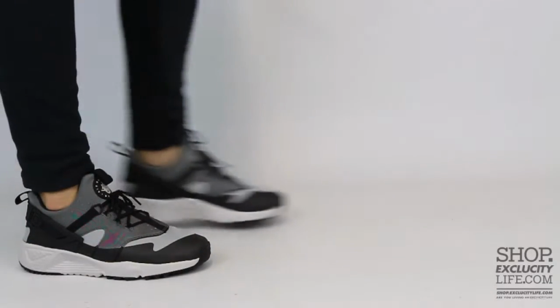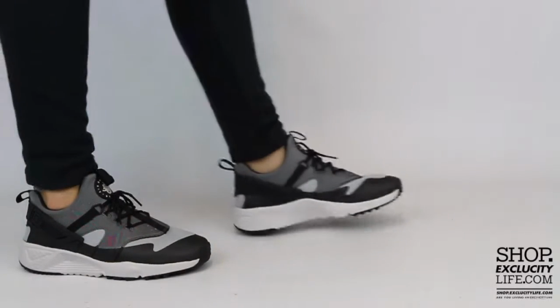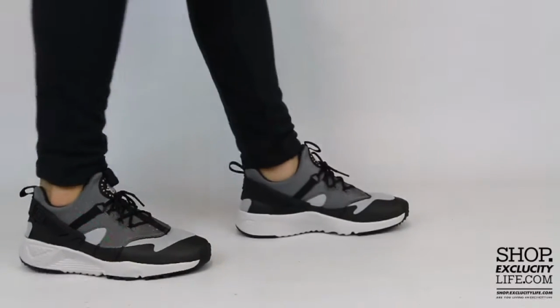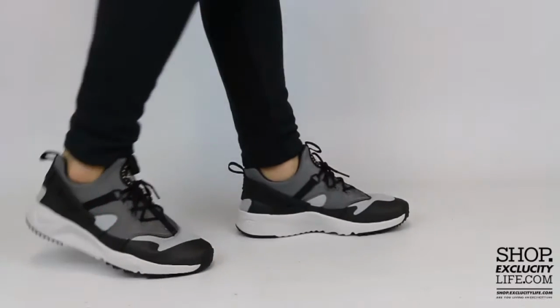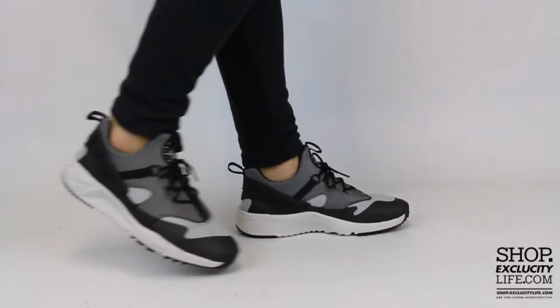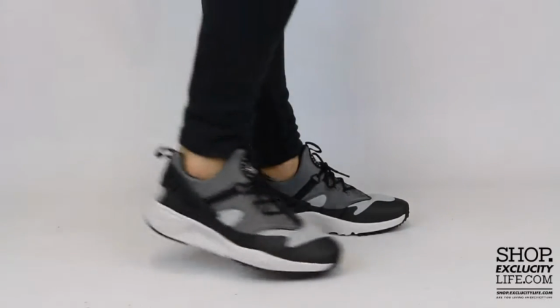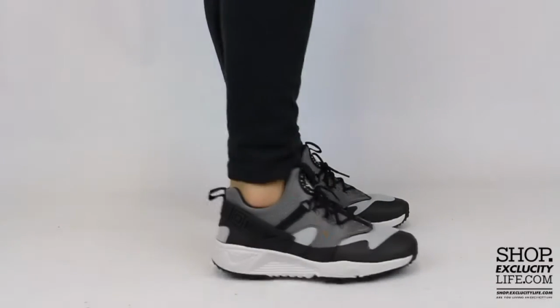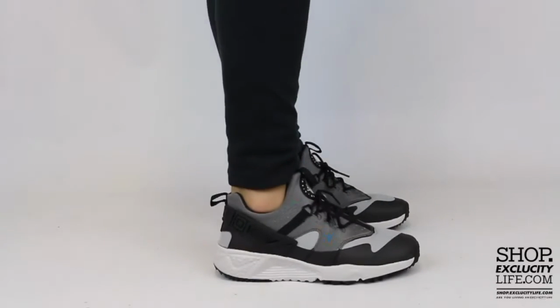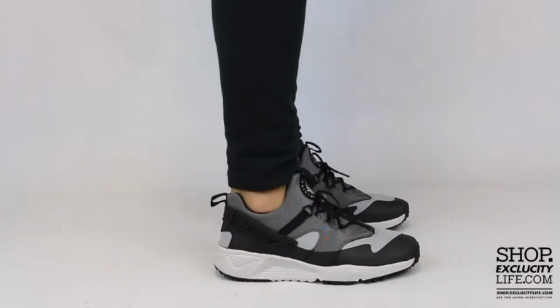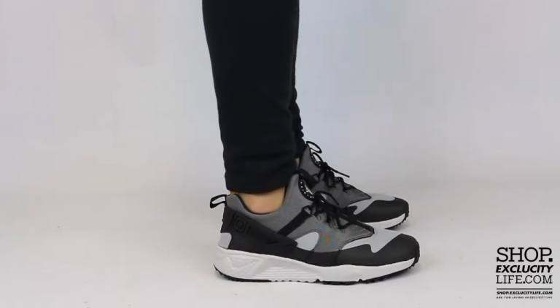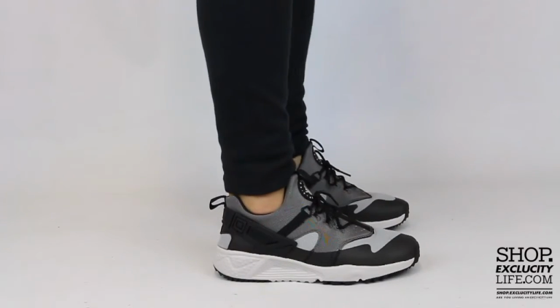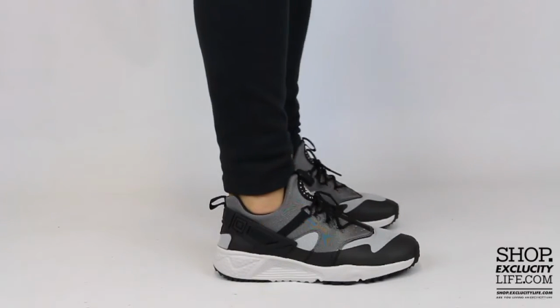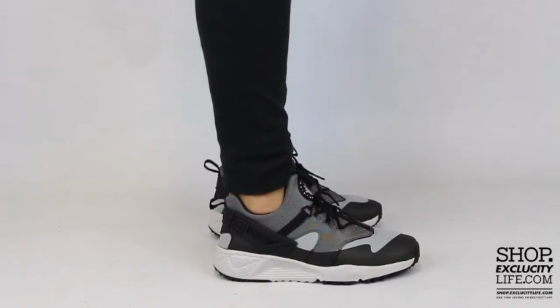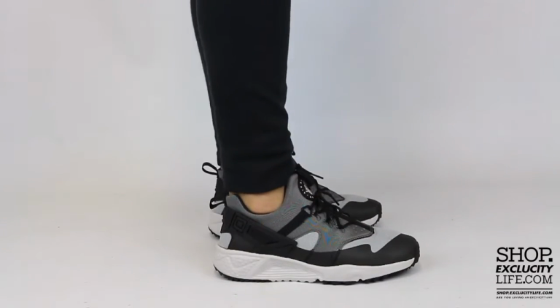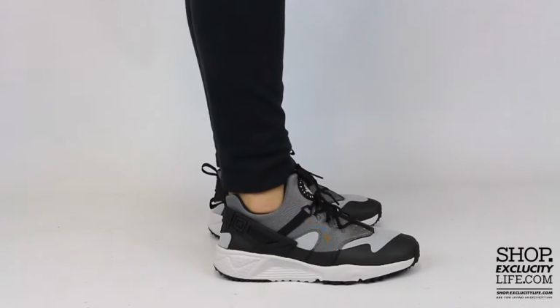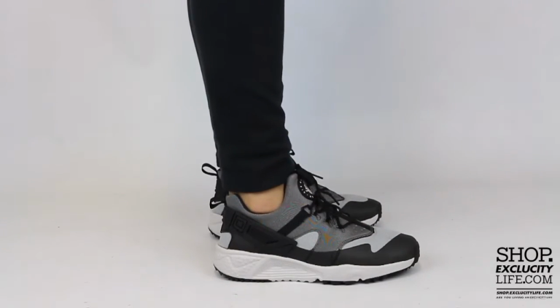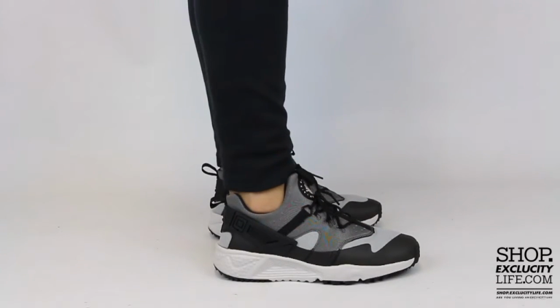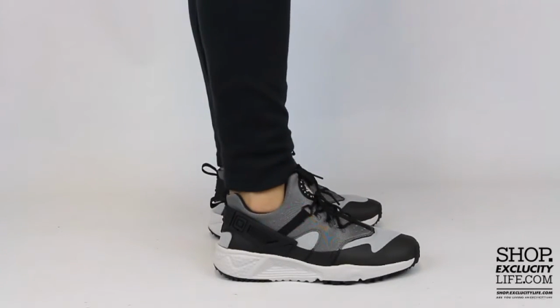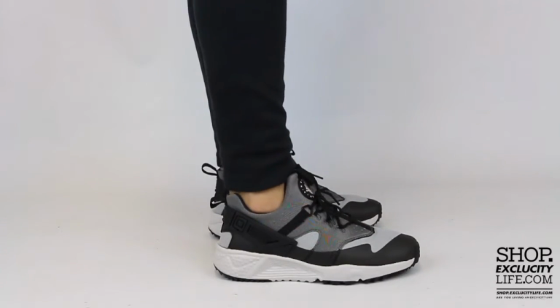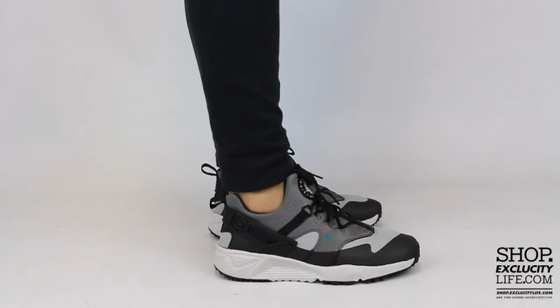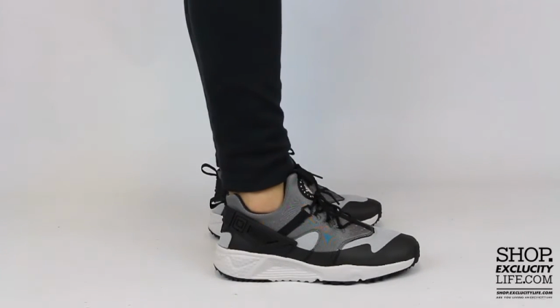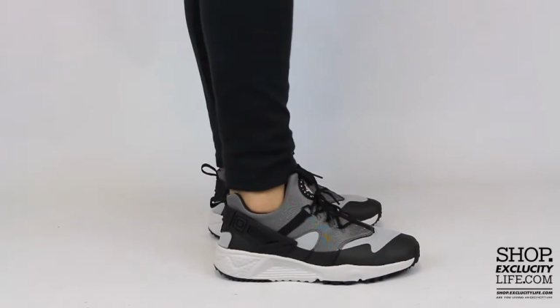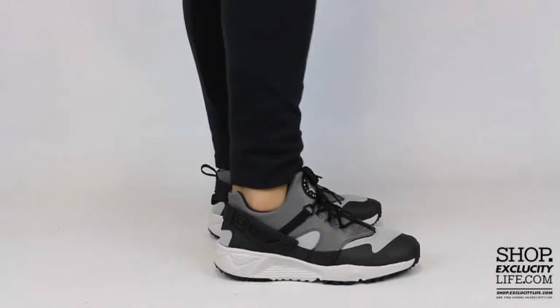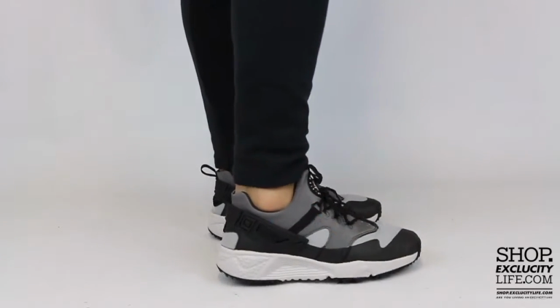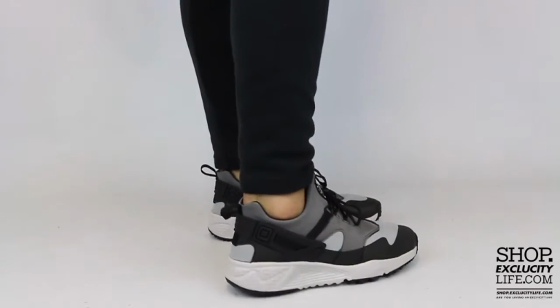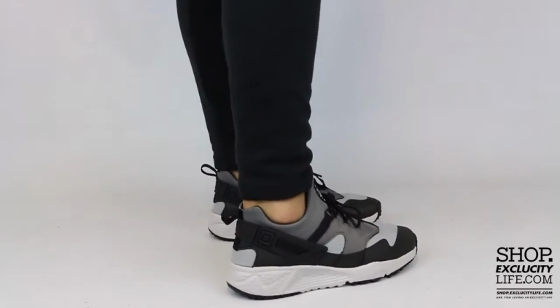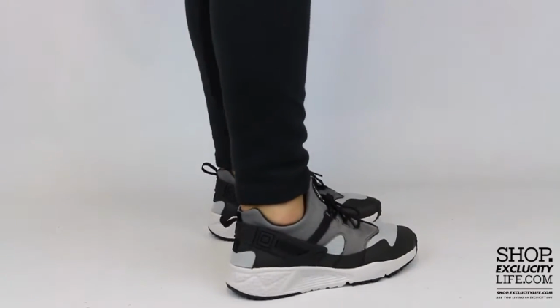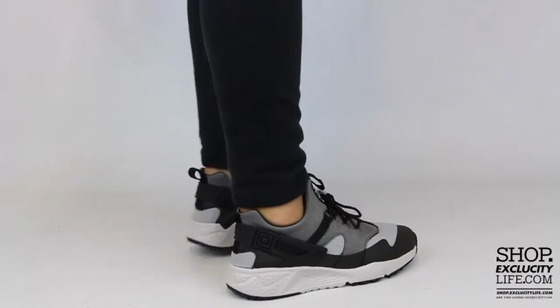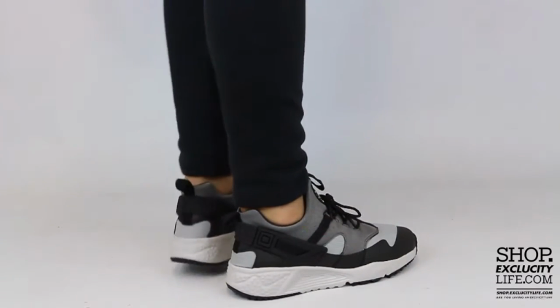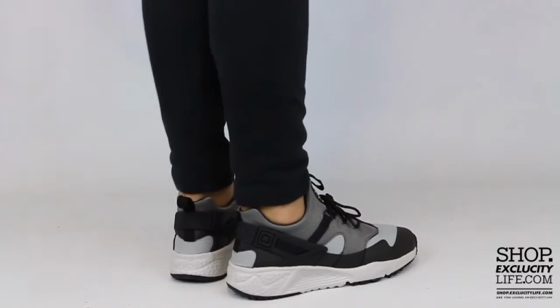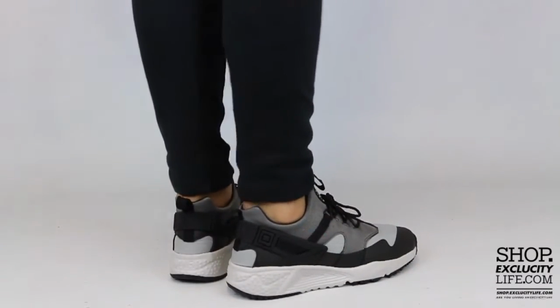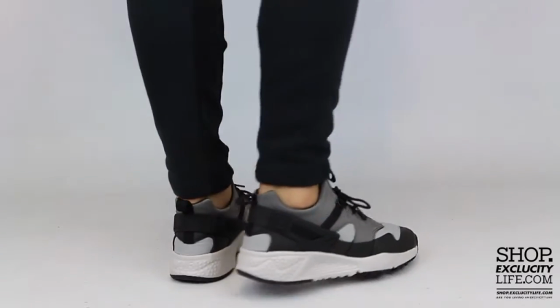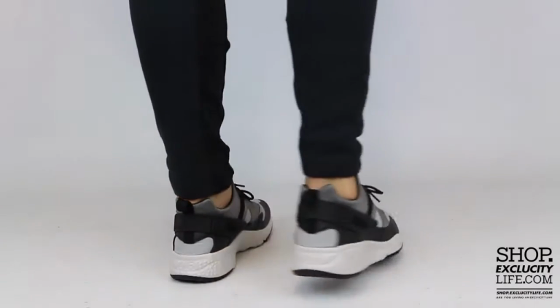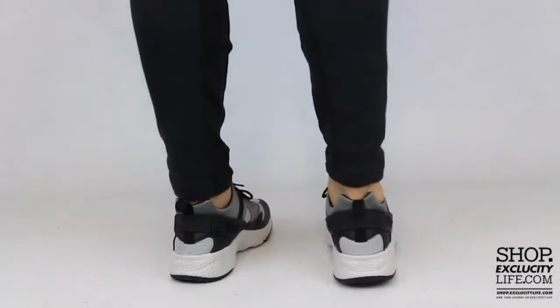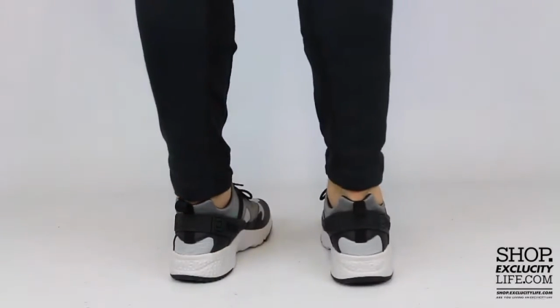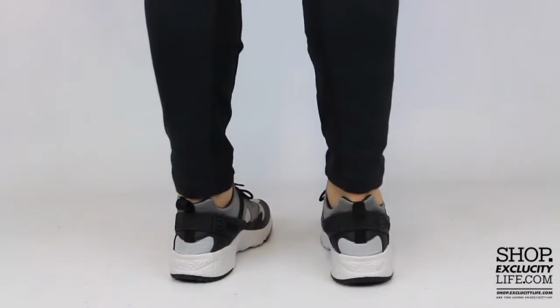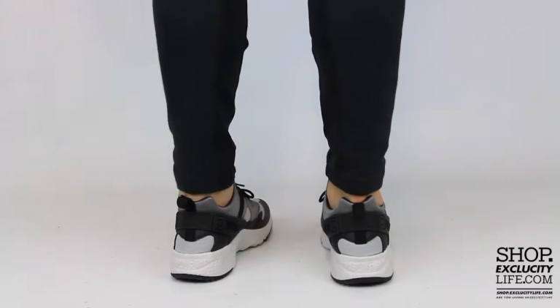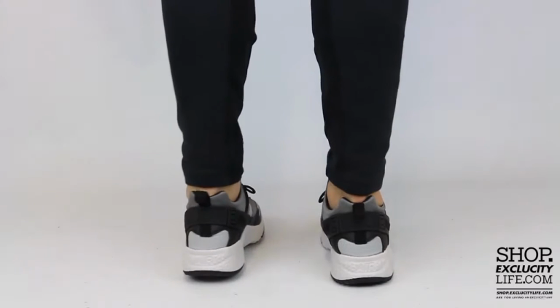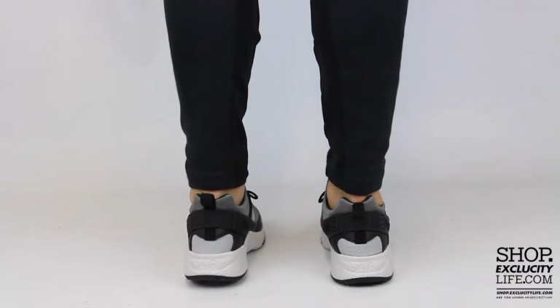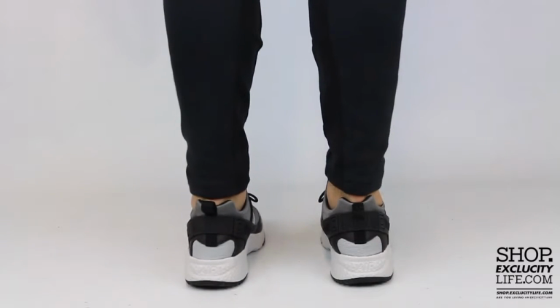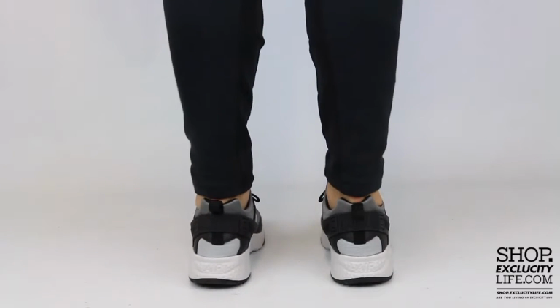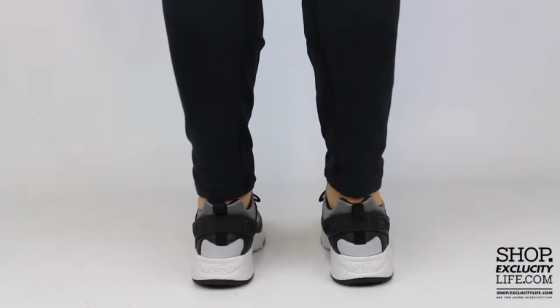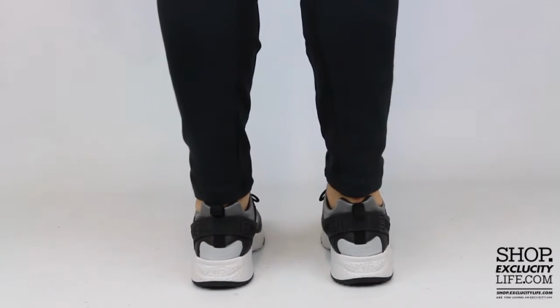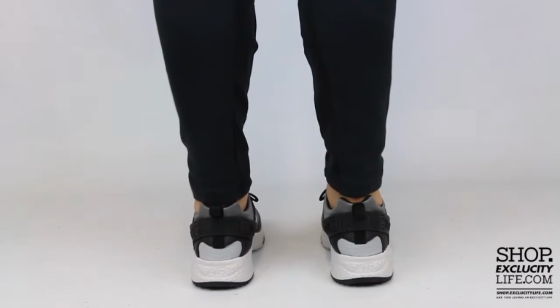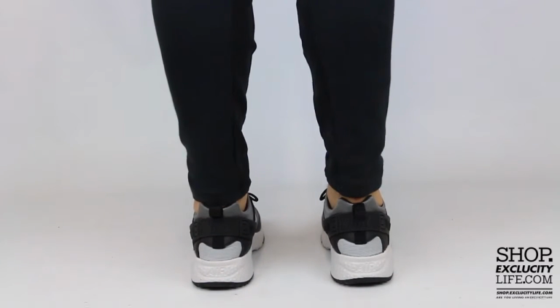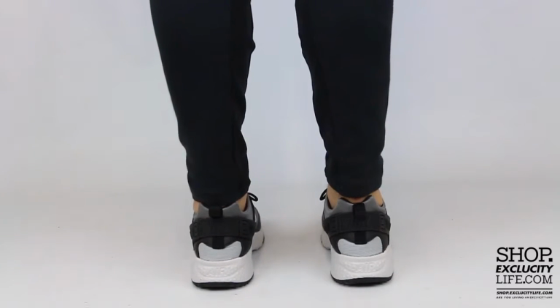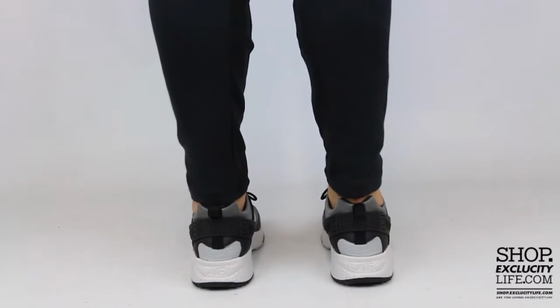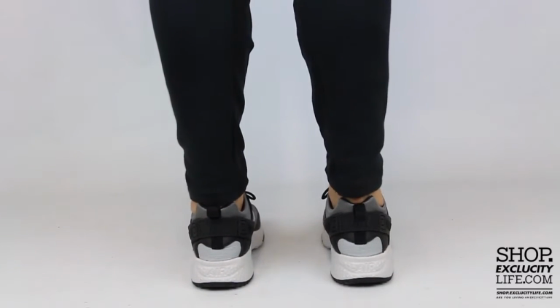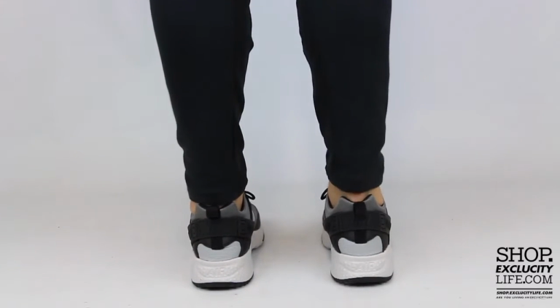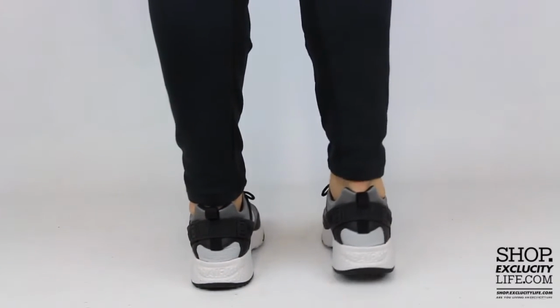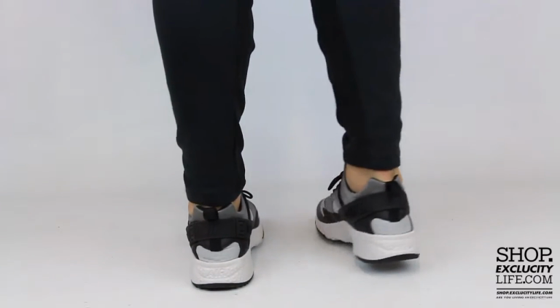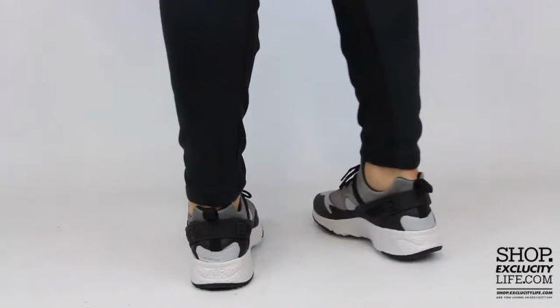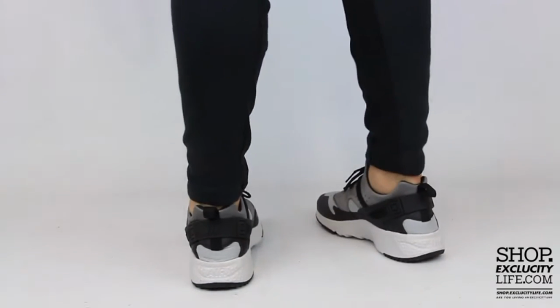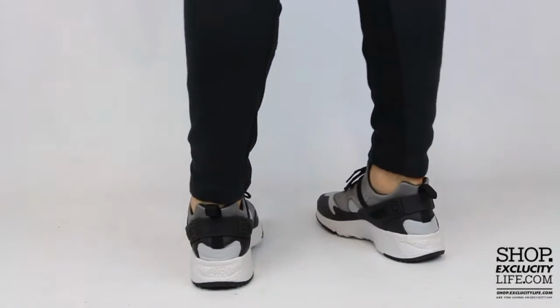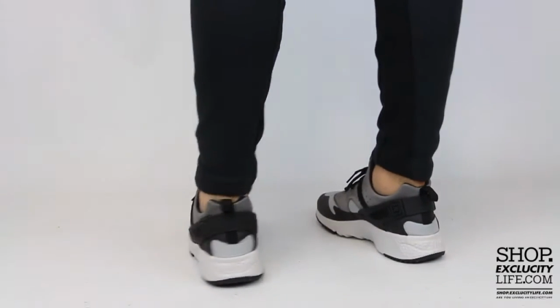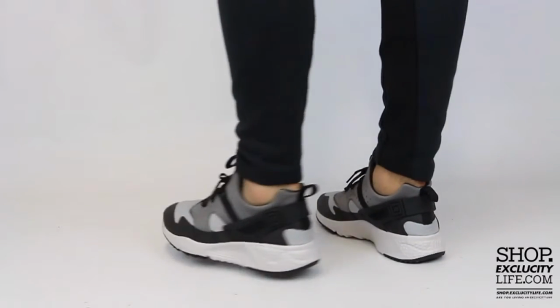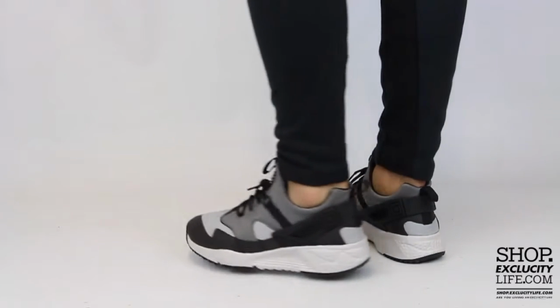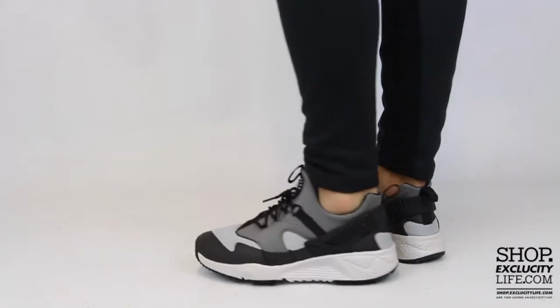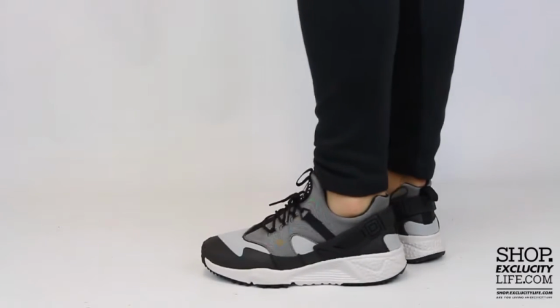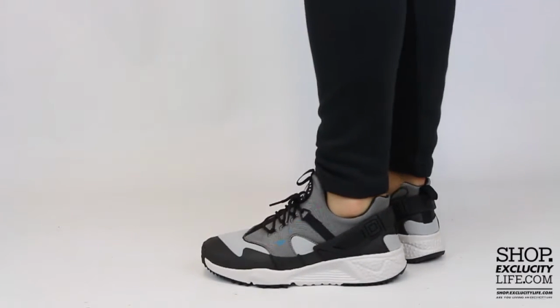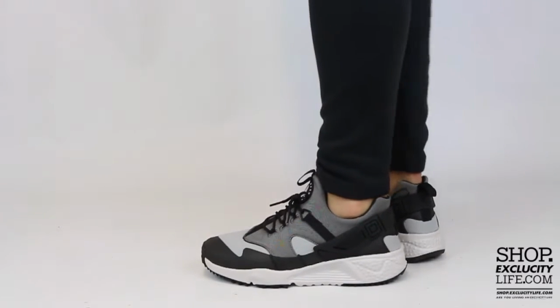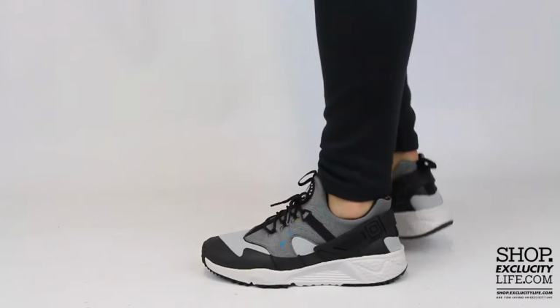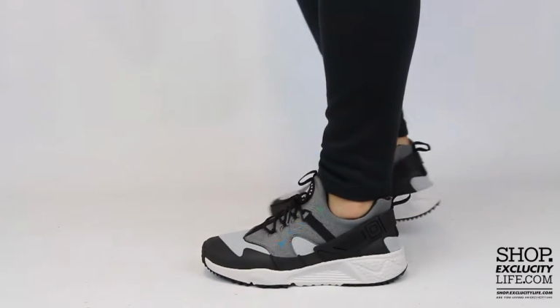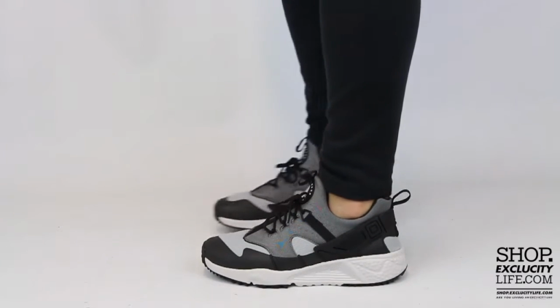Alright guys, so this is what the Nike Air Huarache Utility in the grey and light ash colorway looks like on feet.